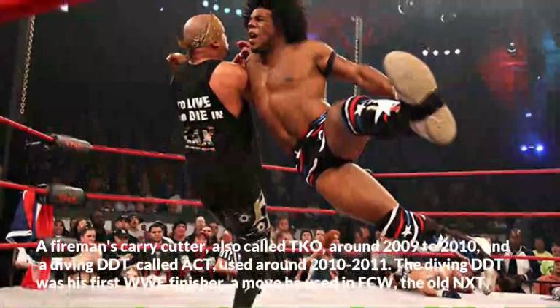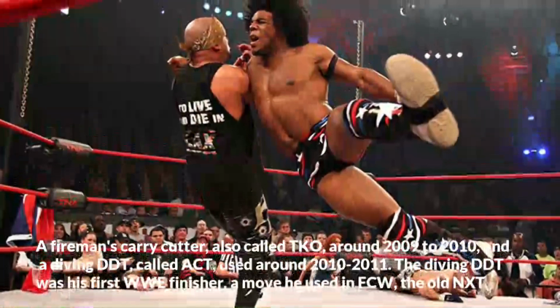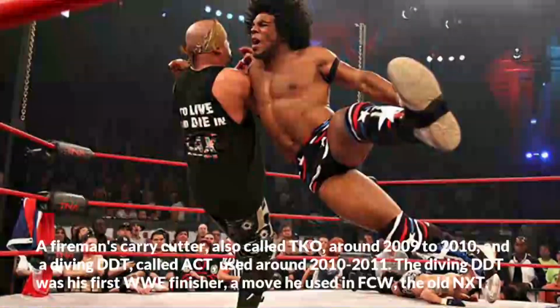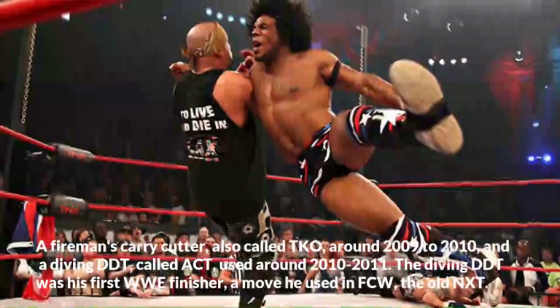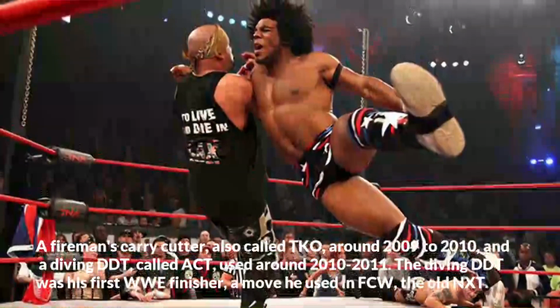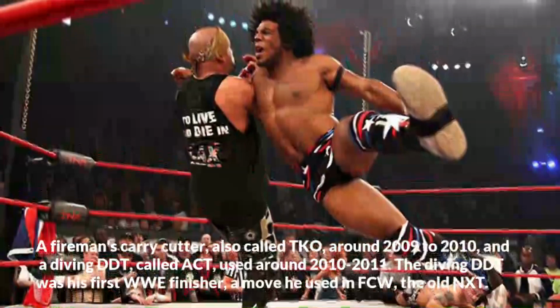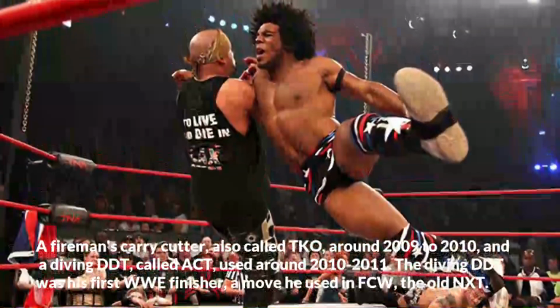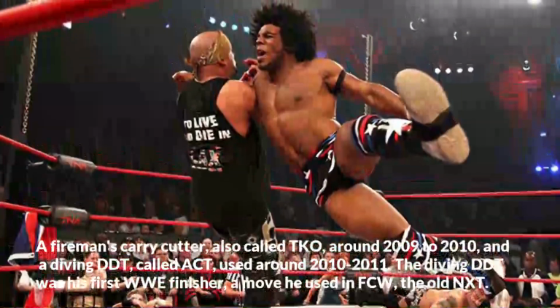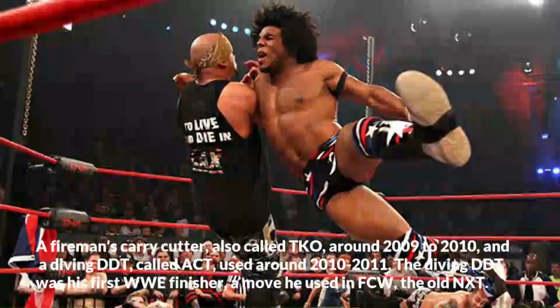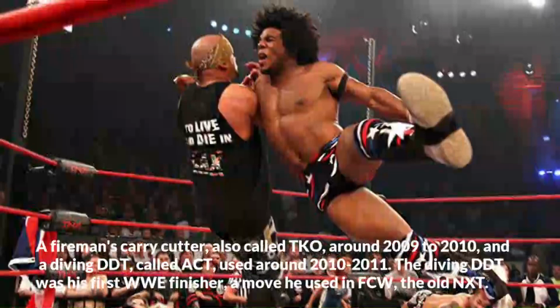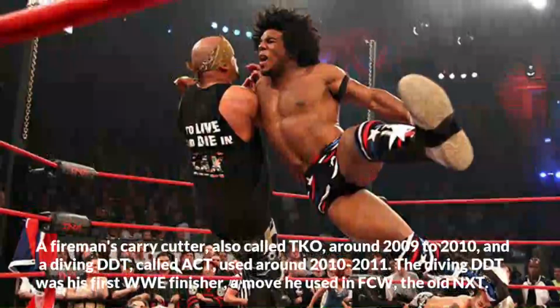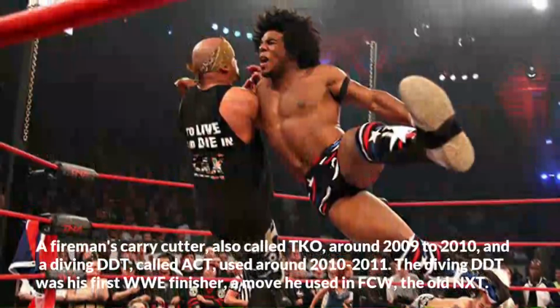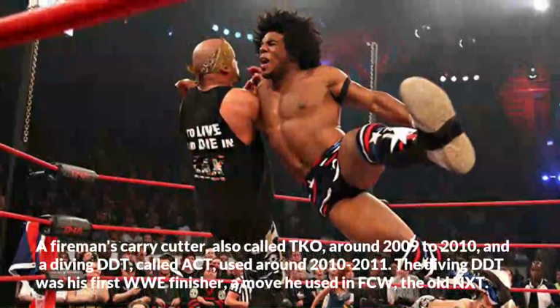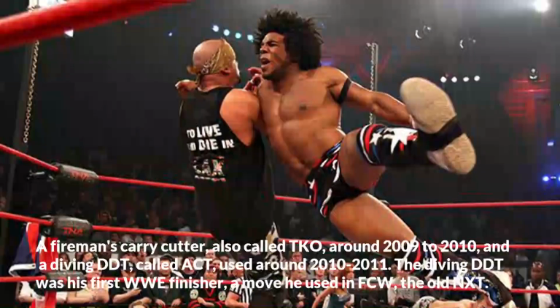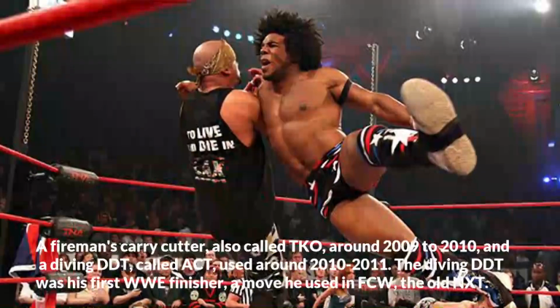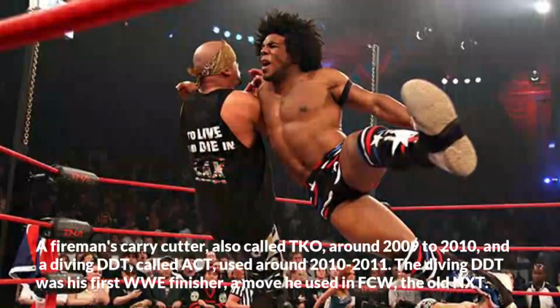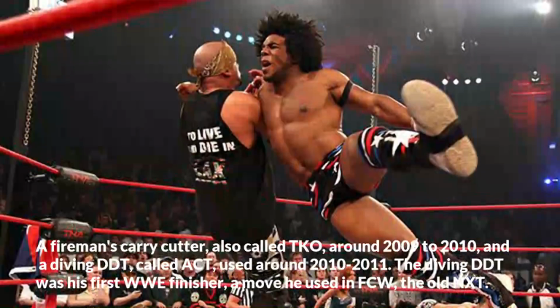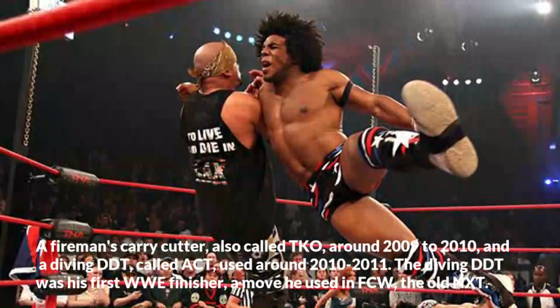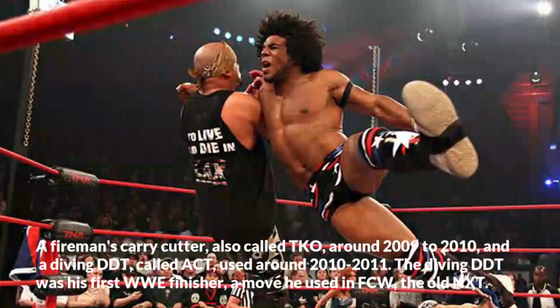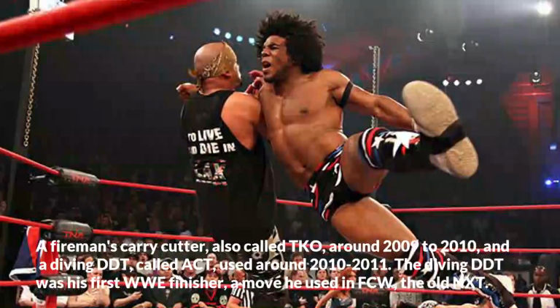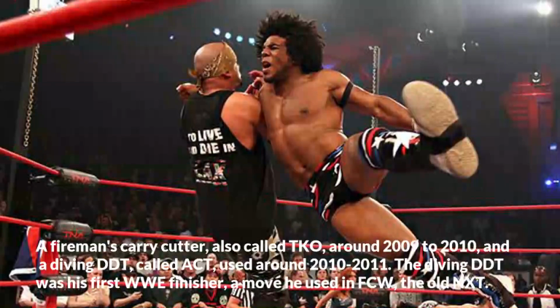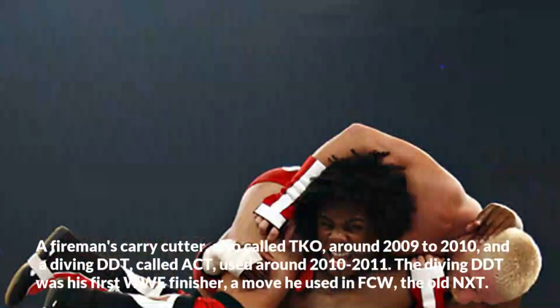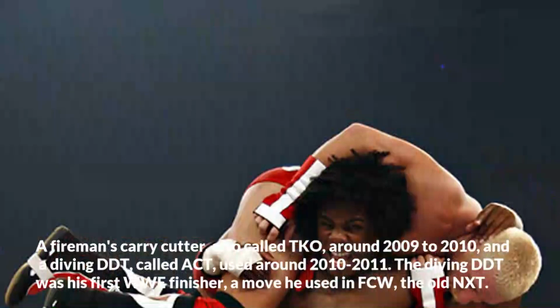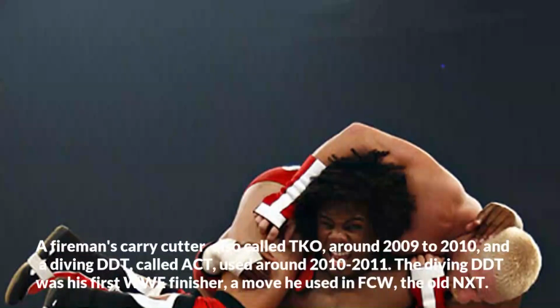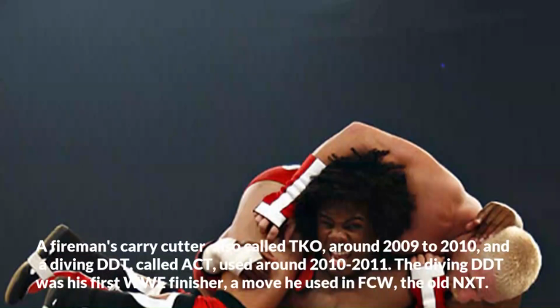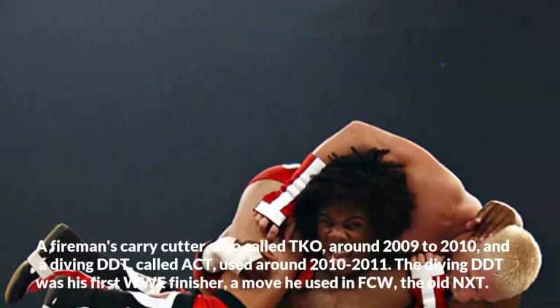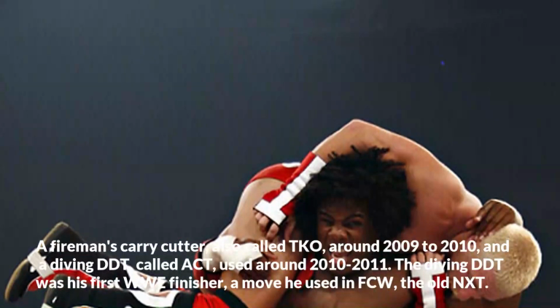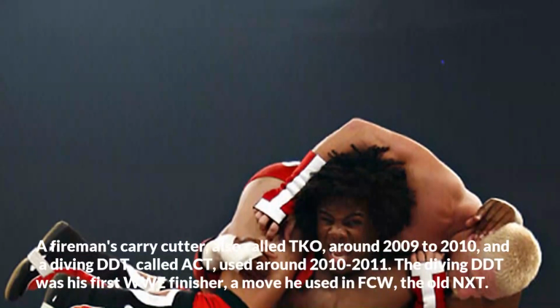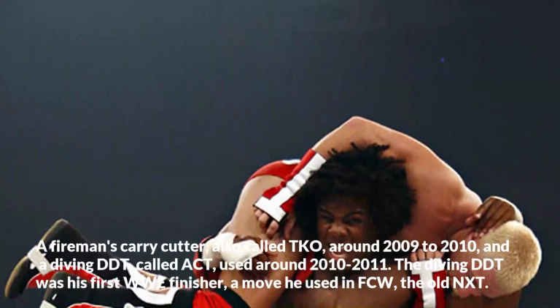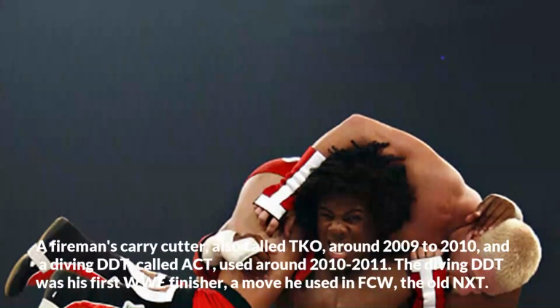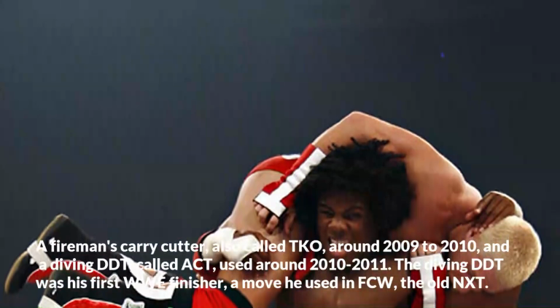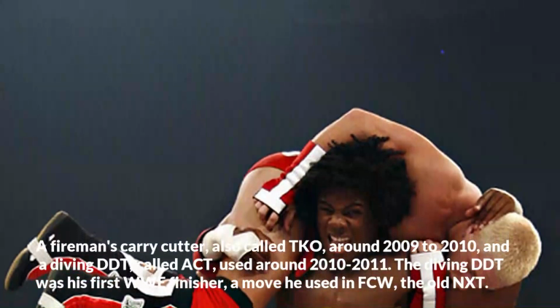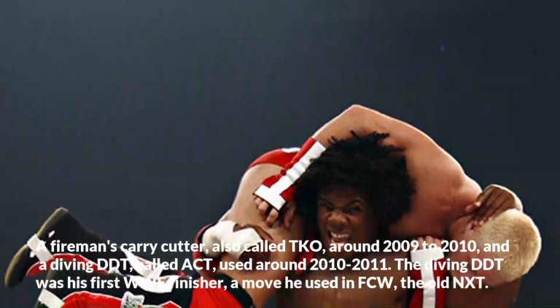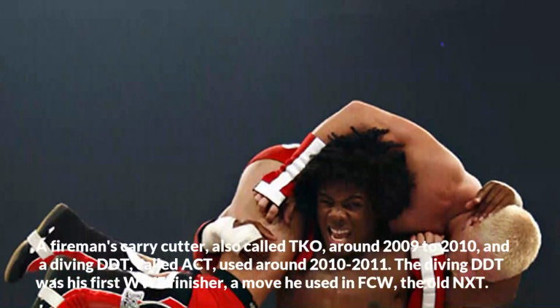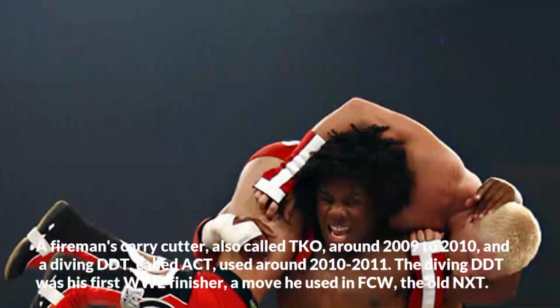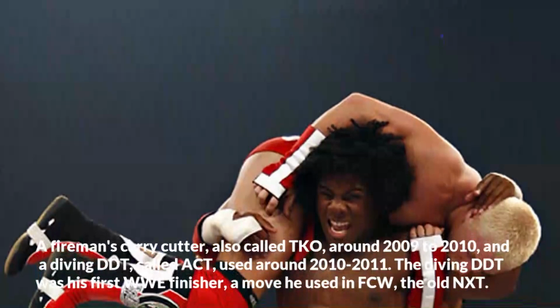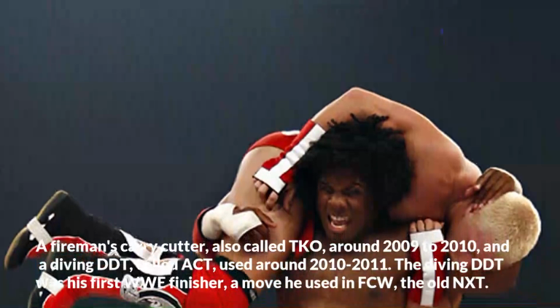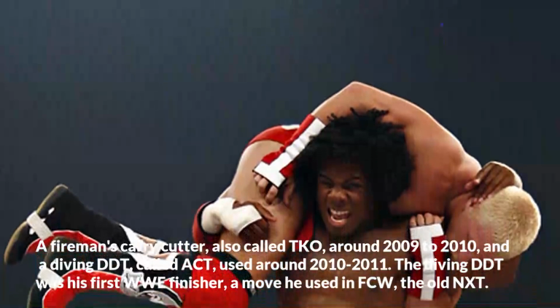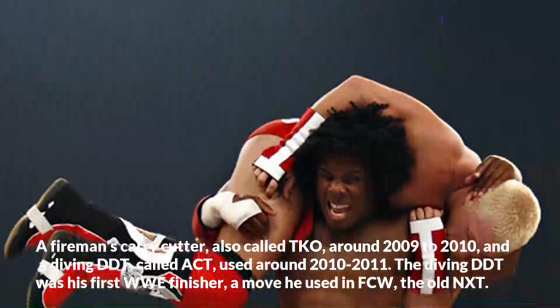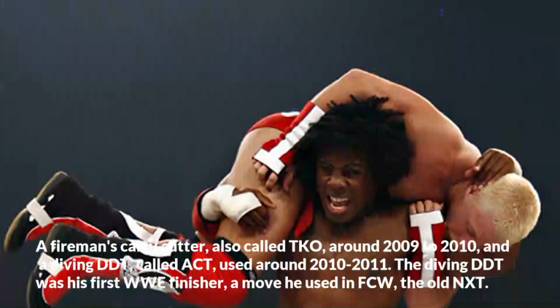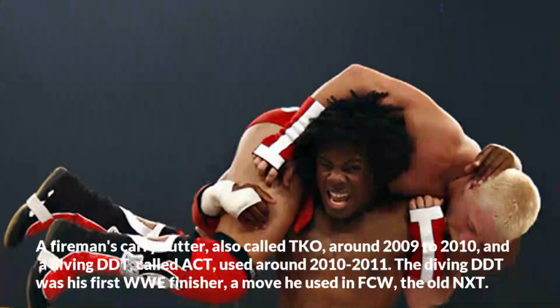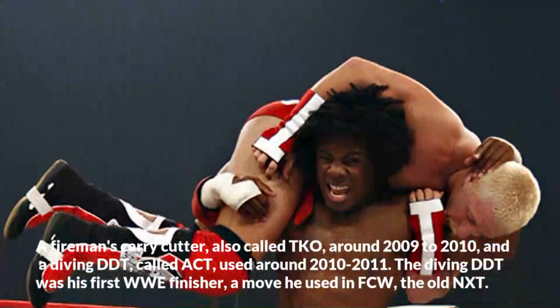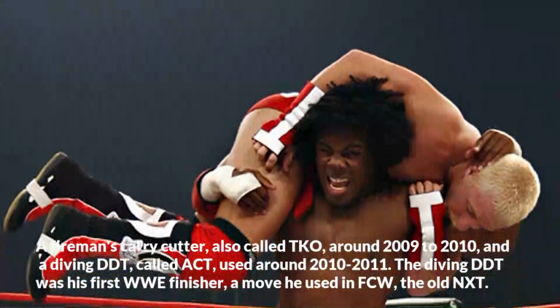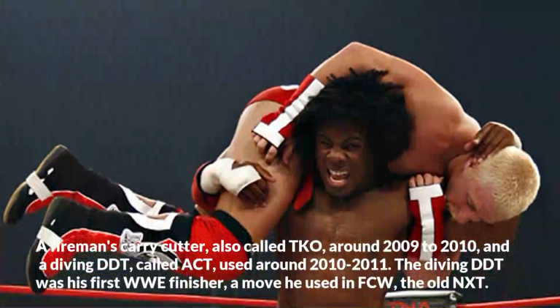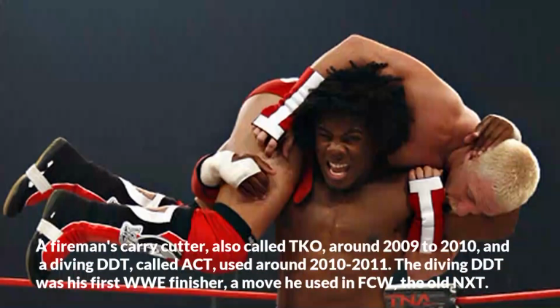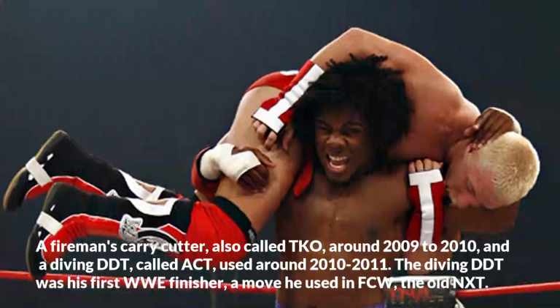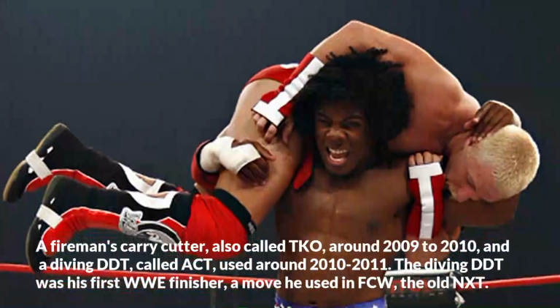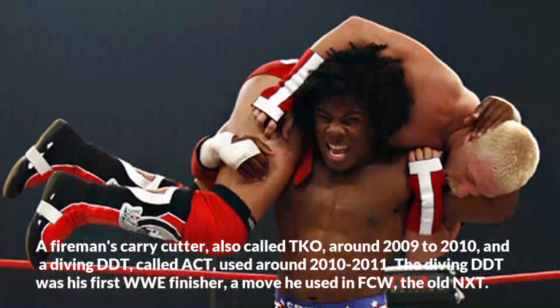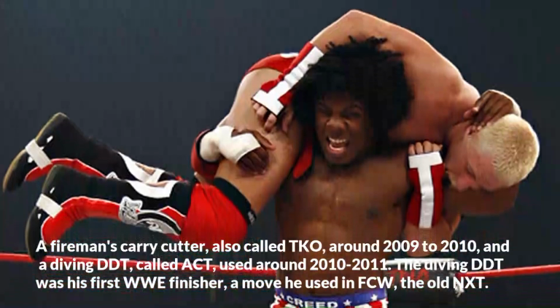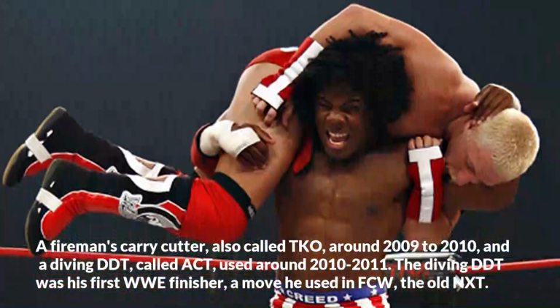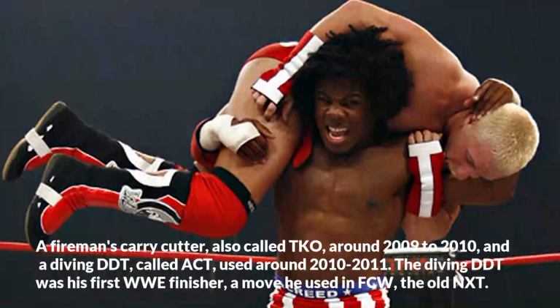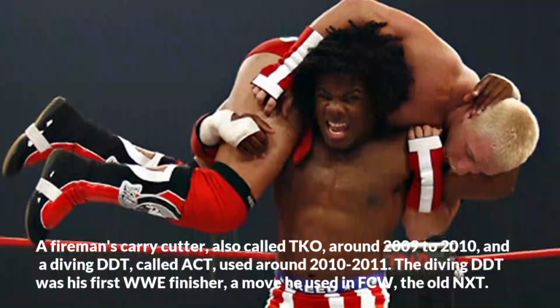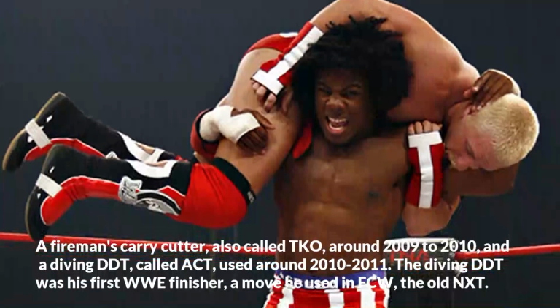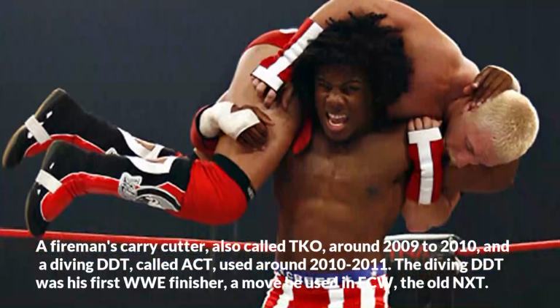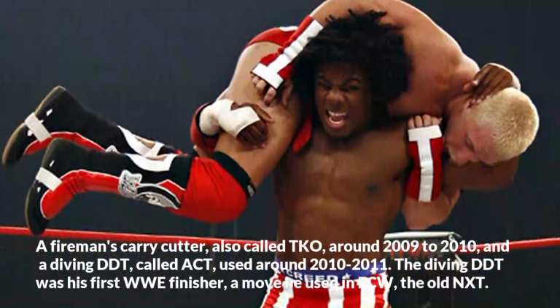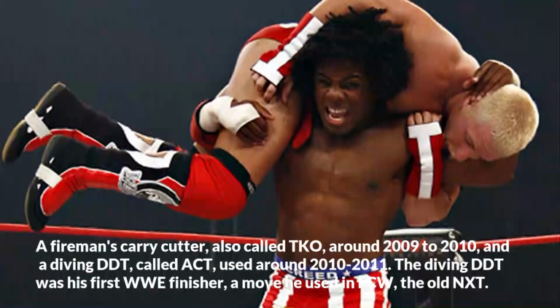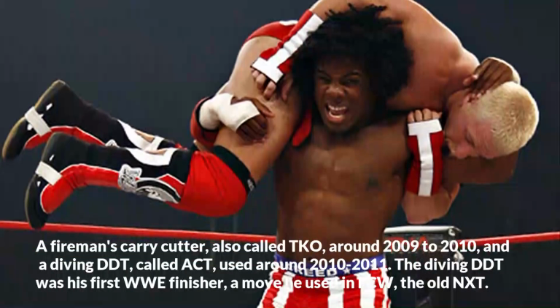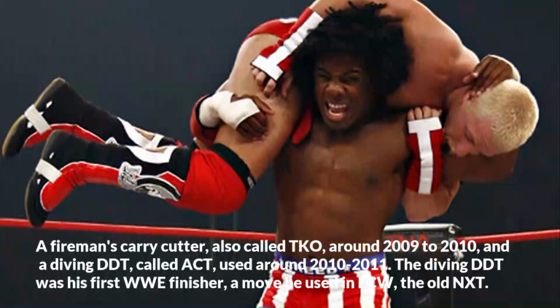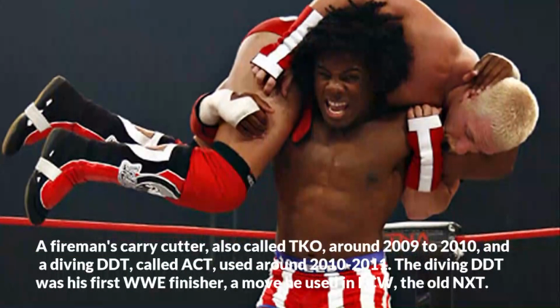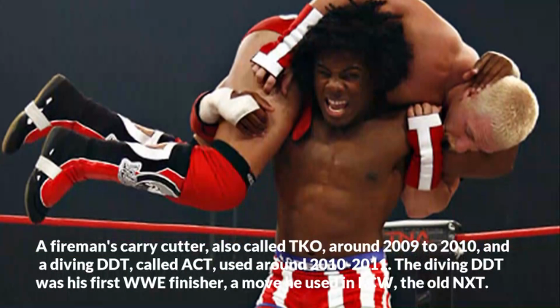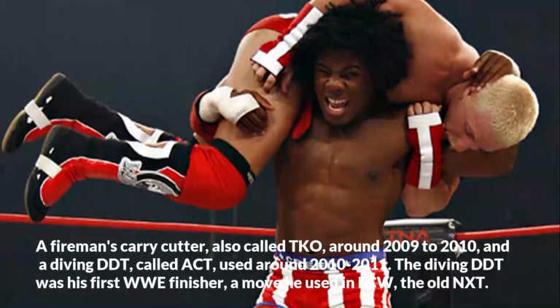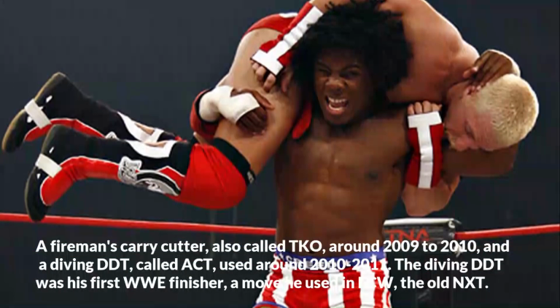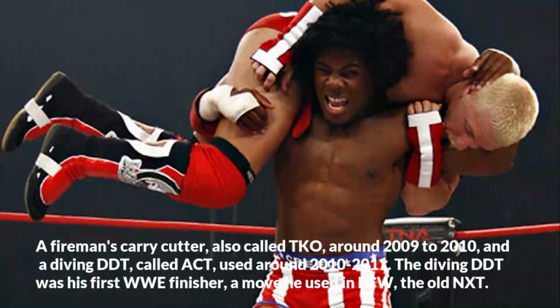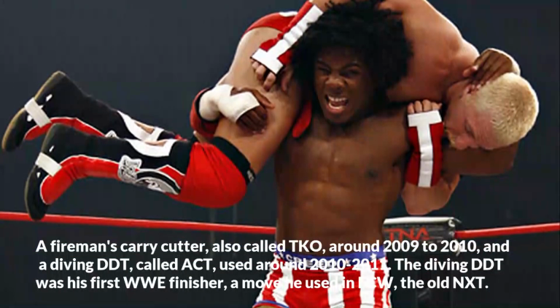The diving DDT was his first WWE finisher, a move he used in FCW, the old NXT.